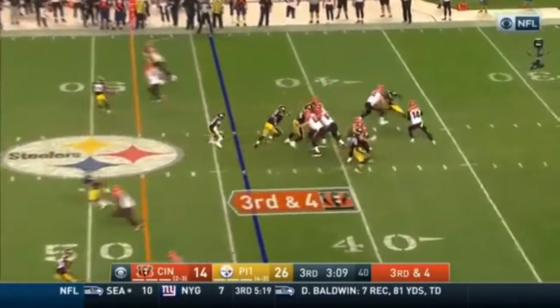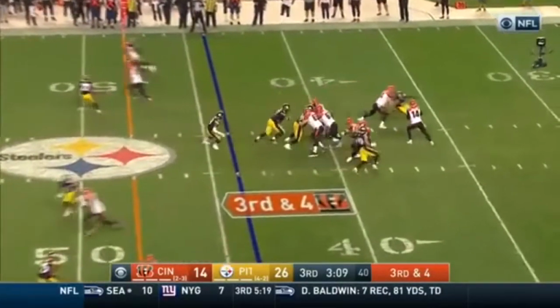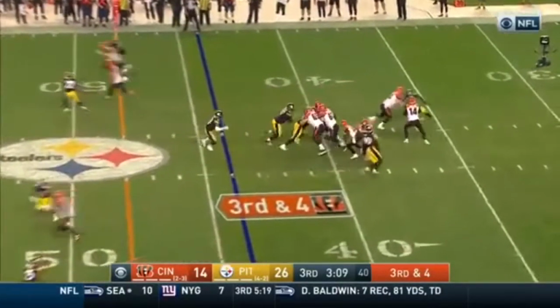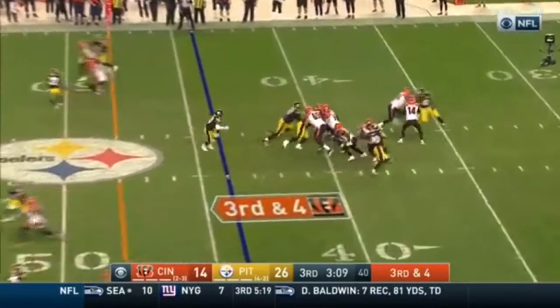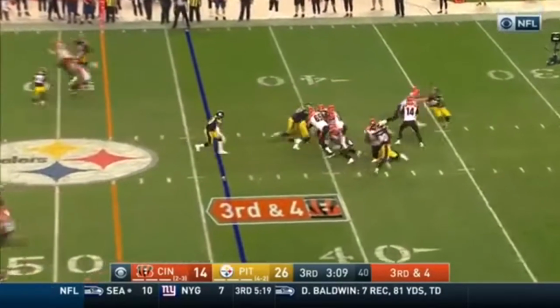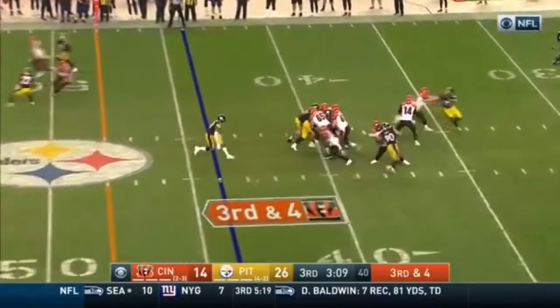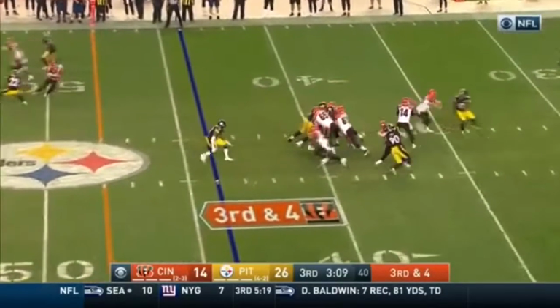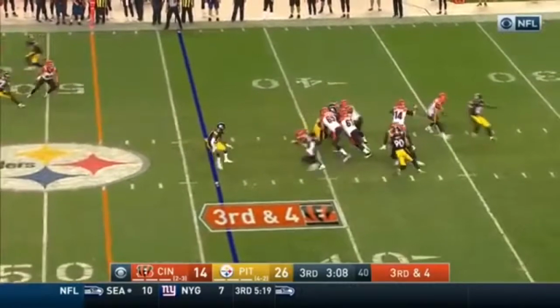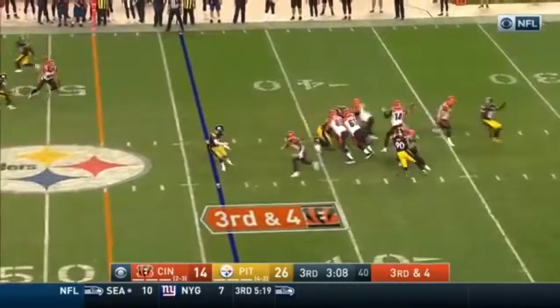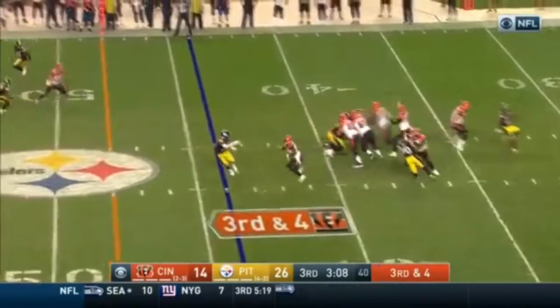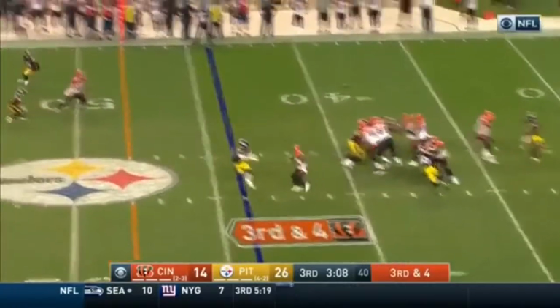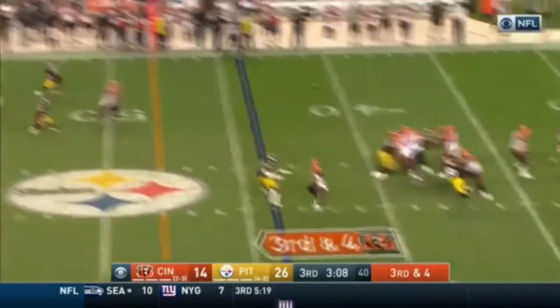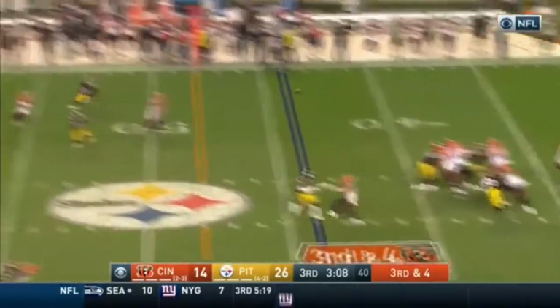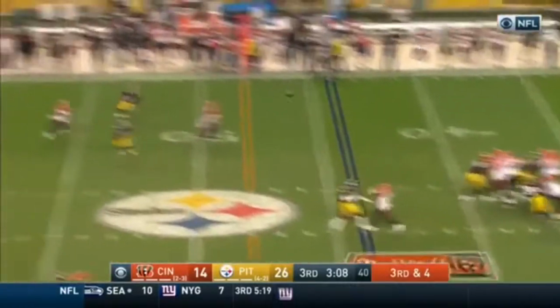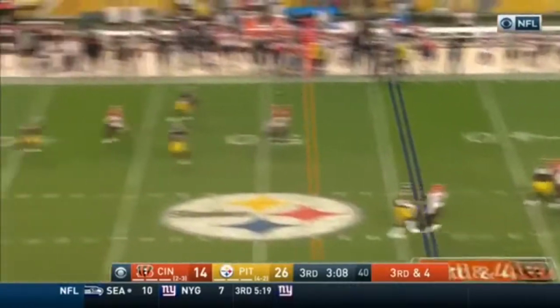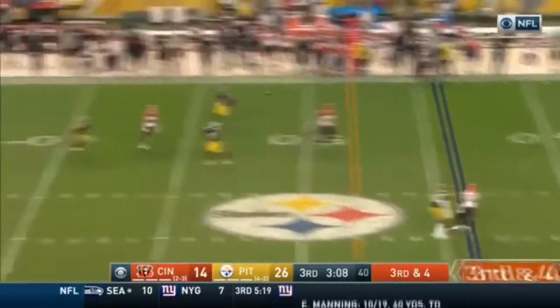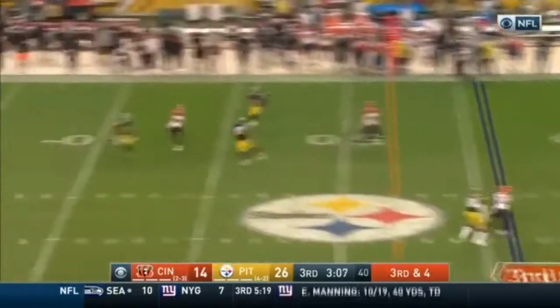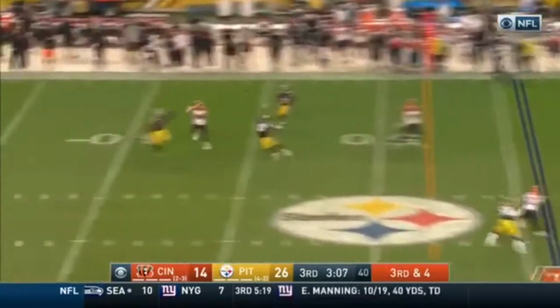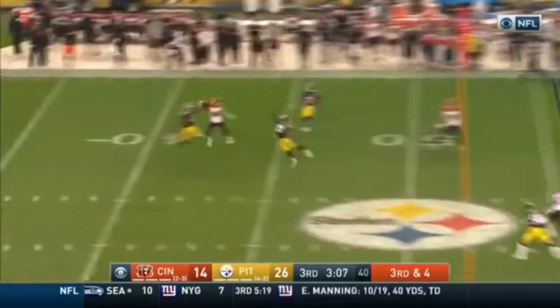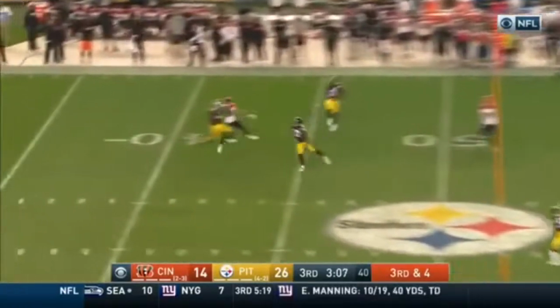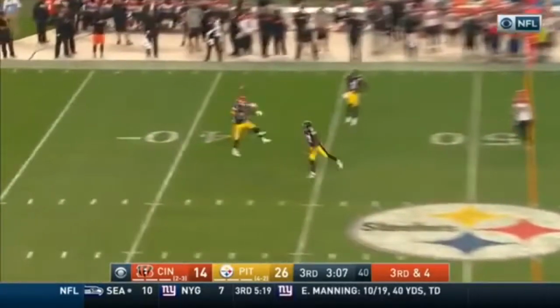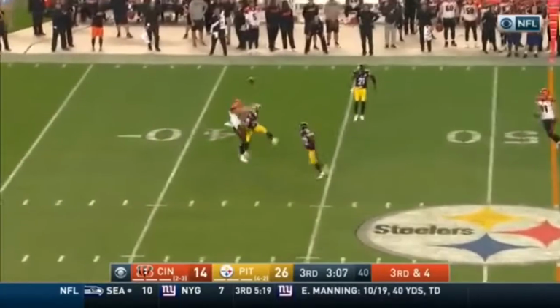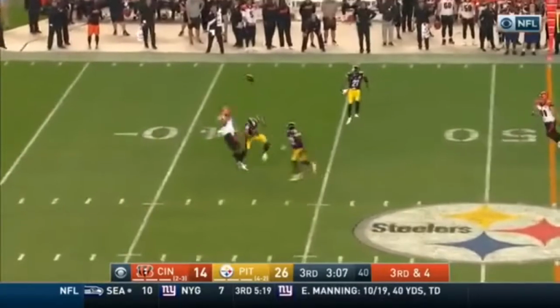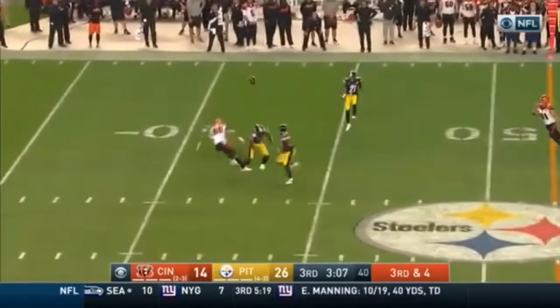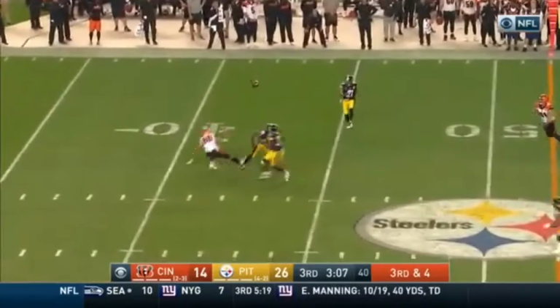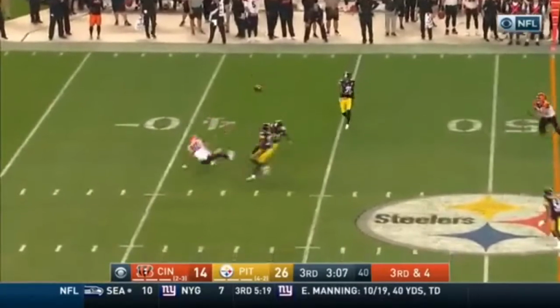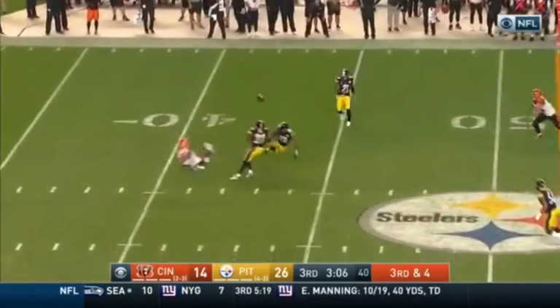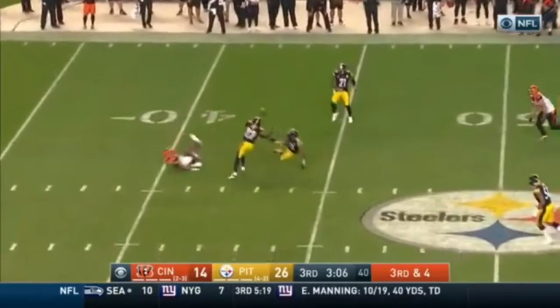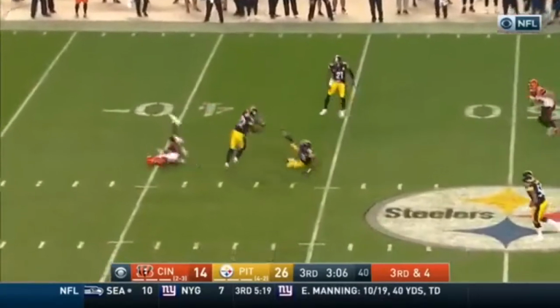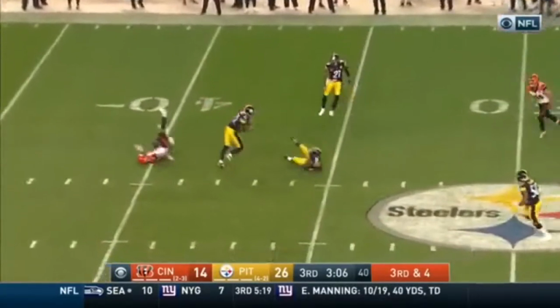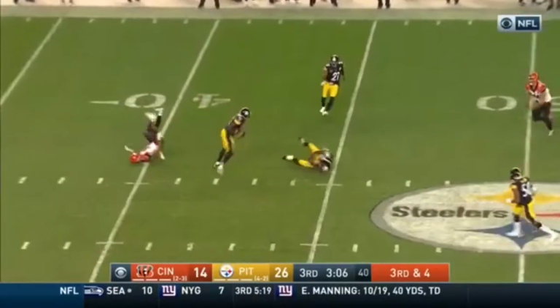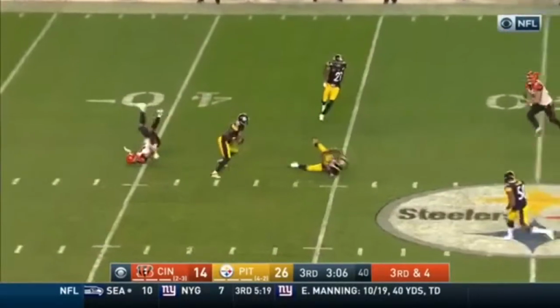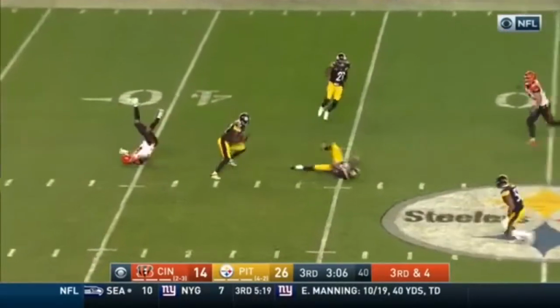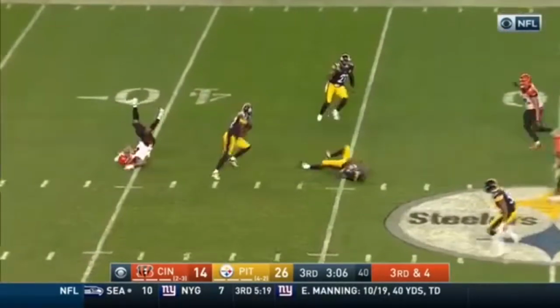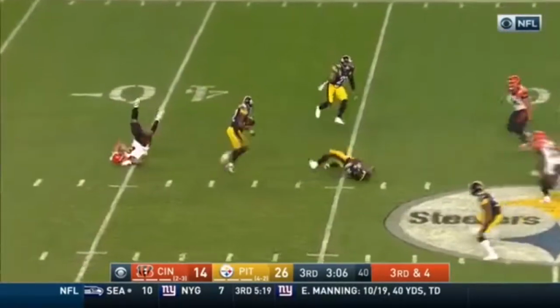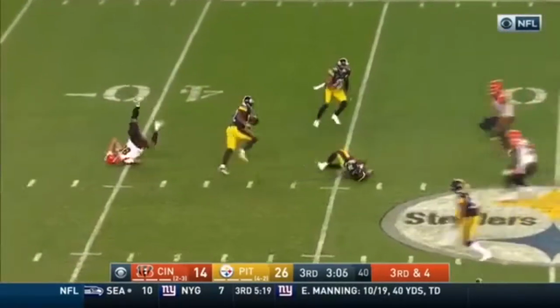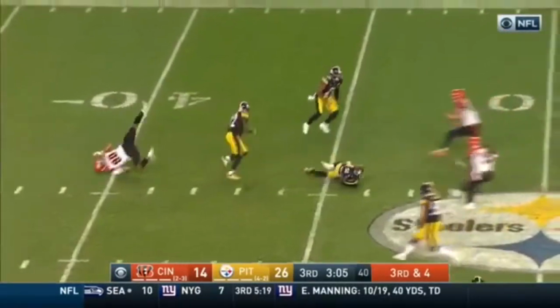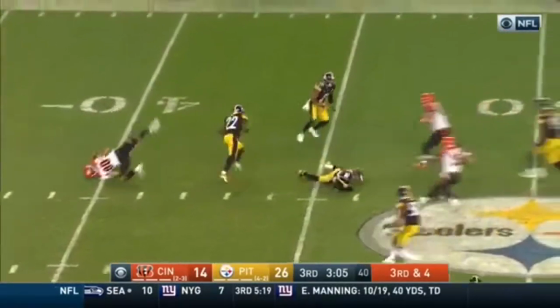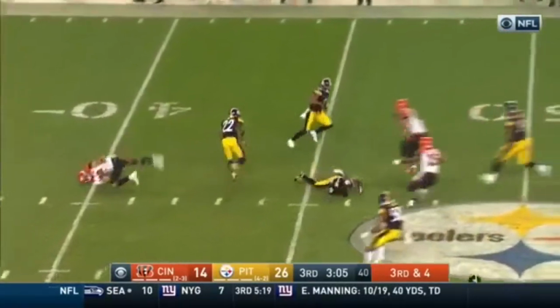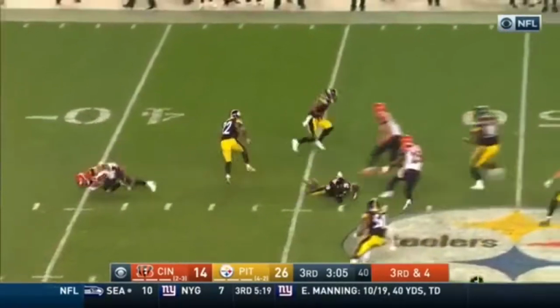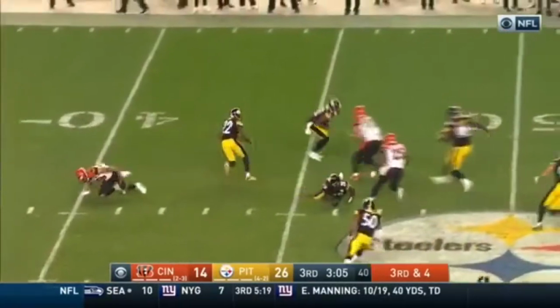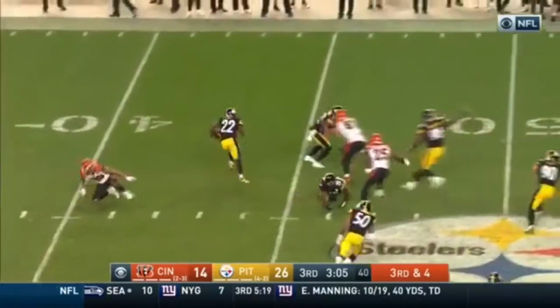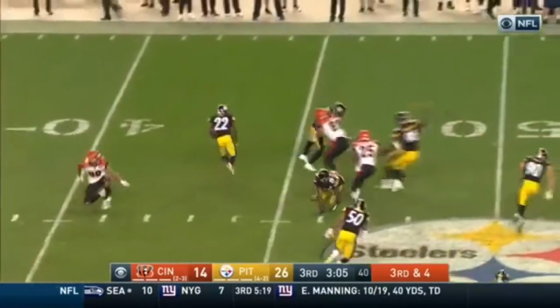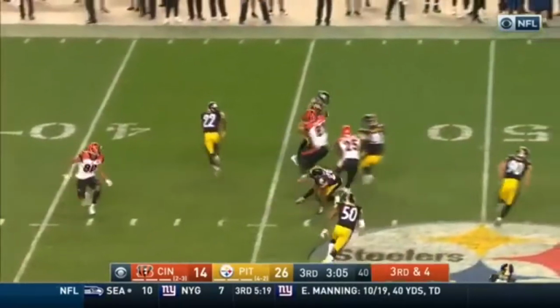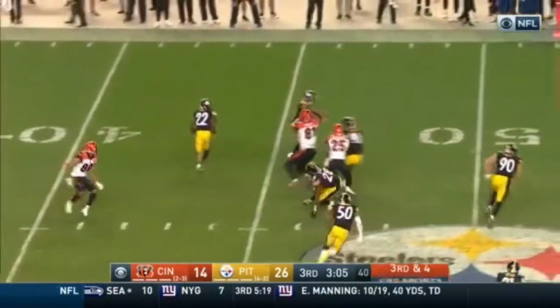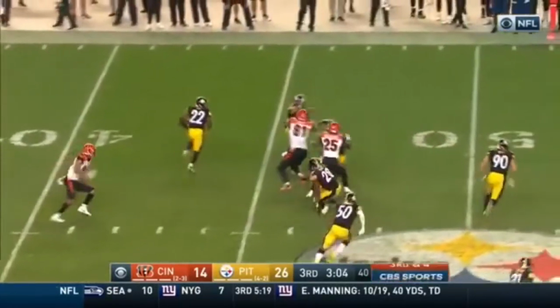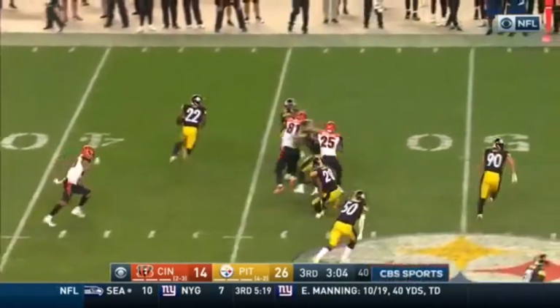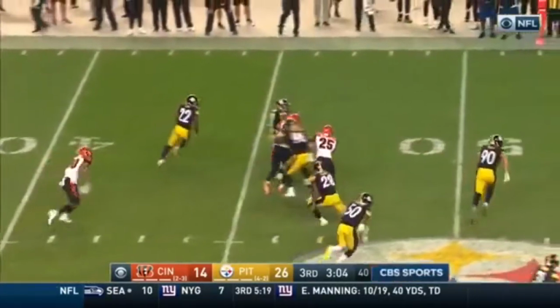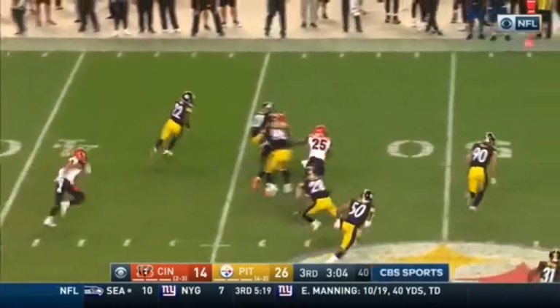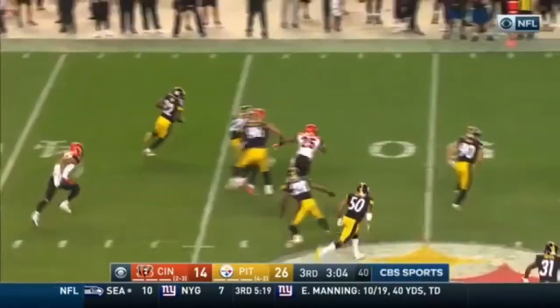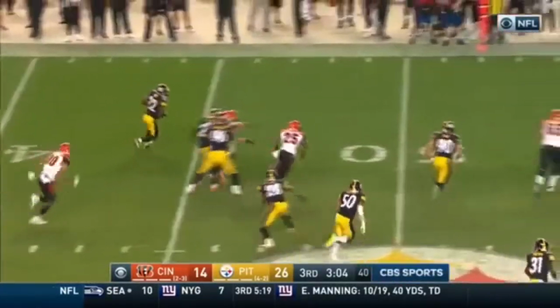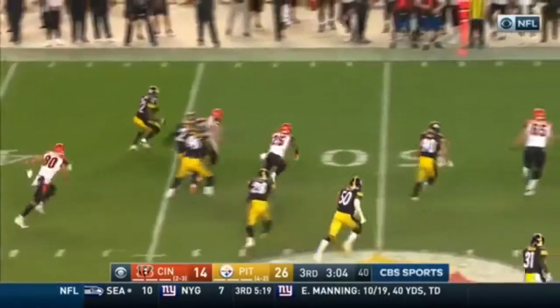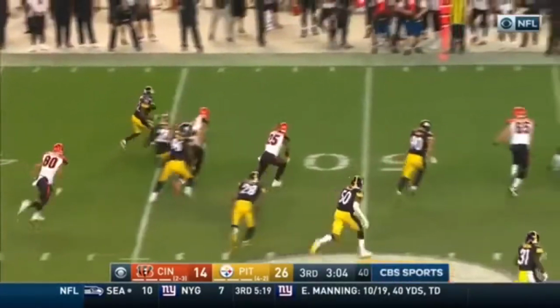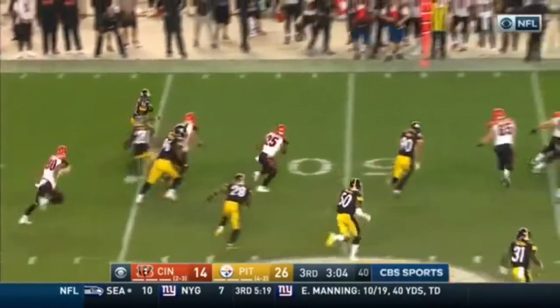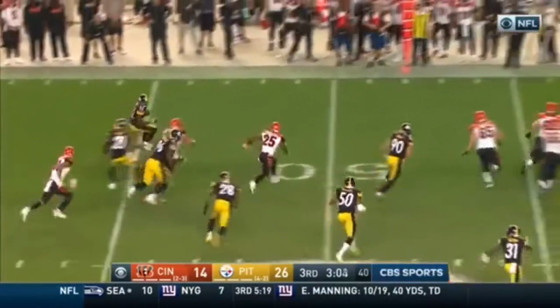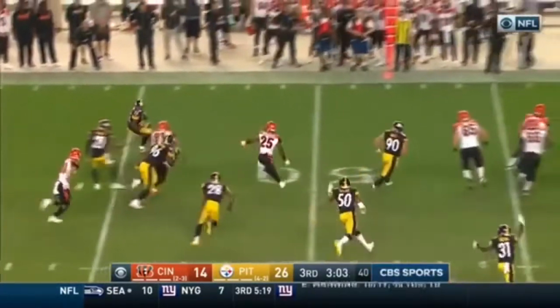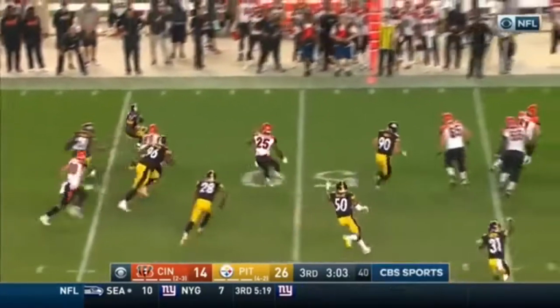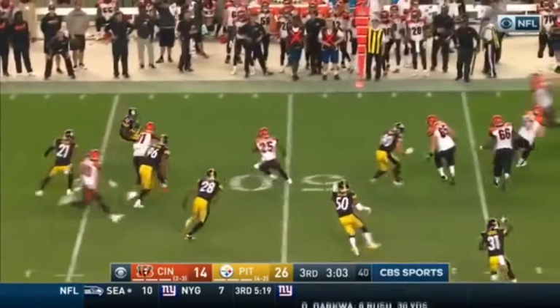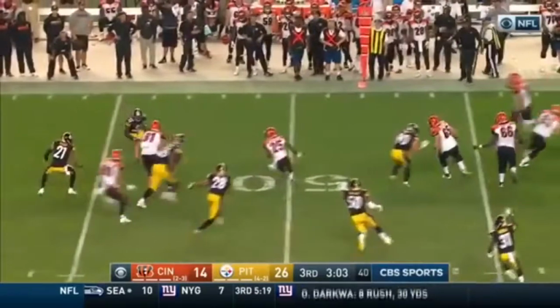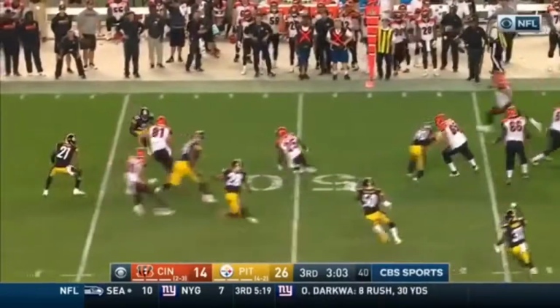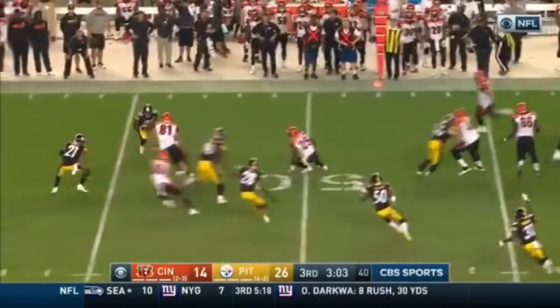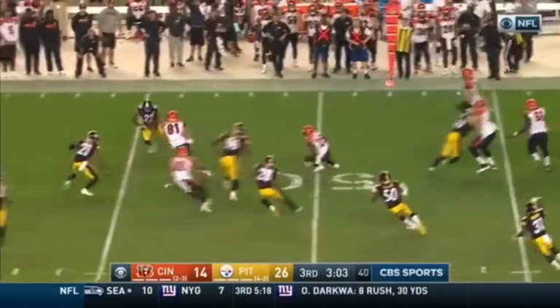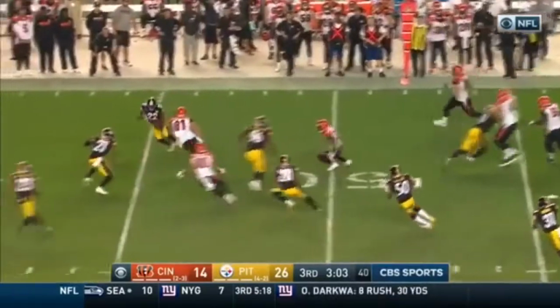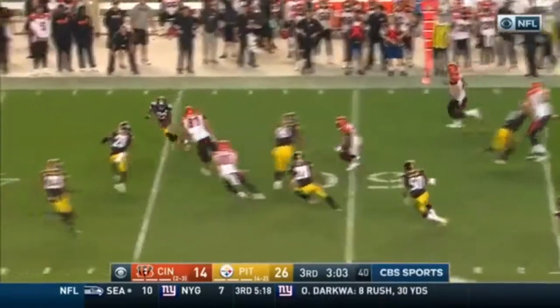They need four. And it is intercepted again. It's William Gave with the pick.